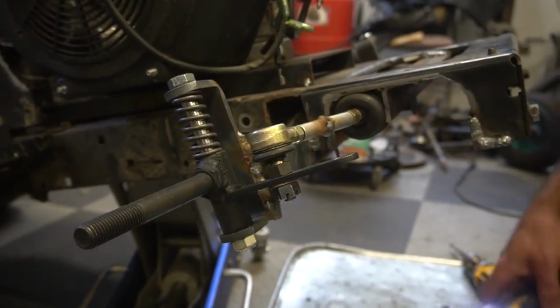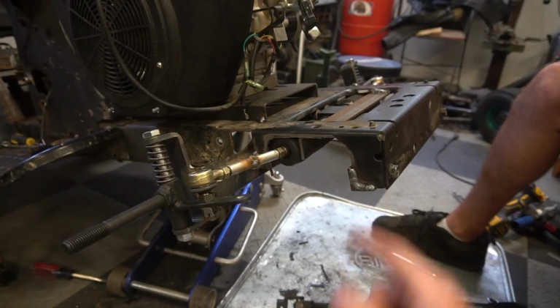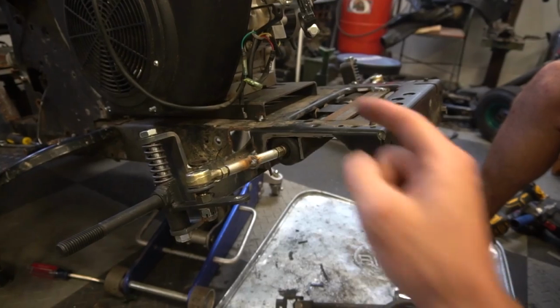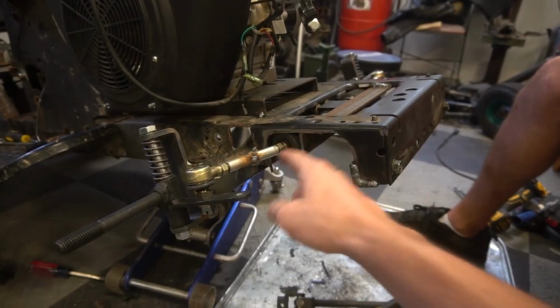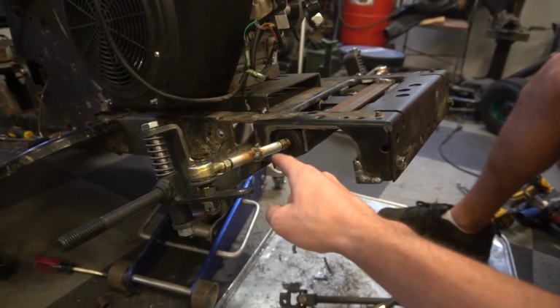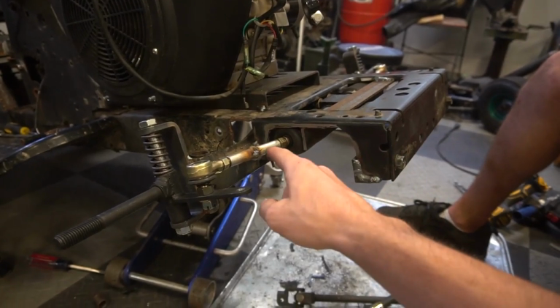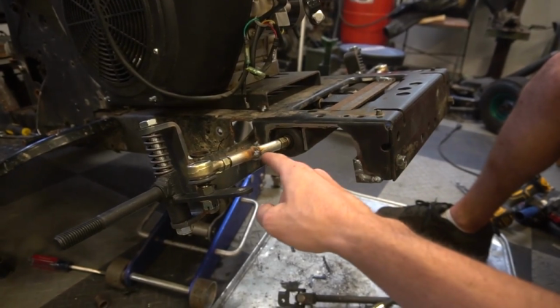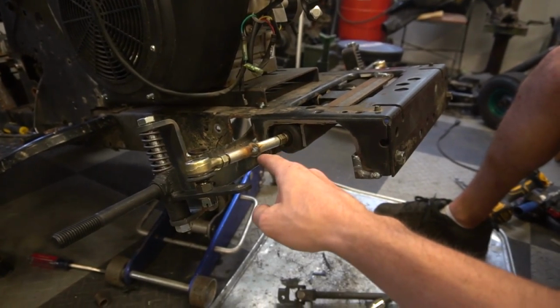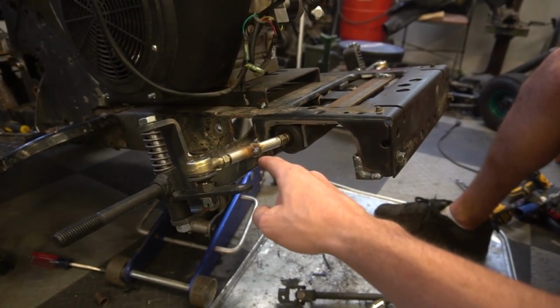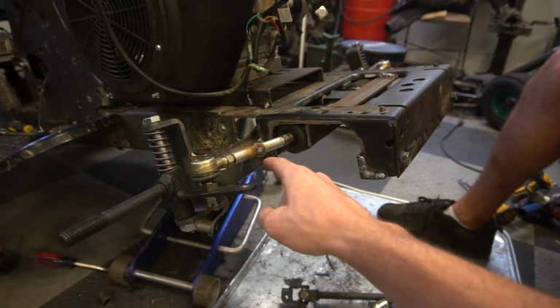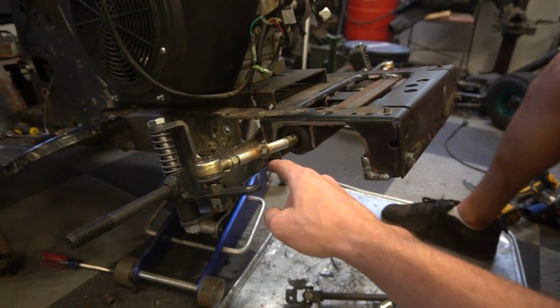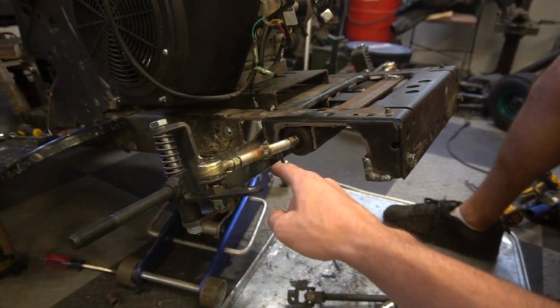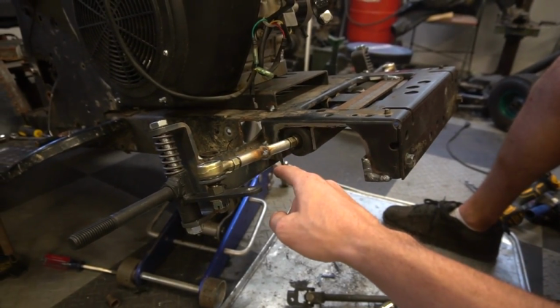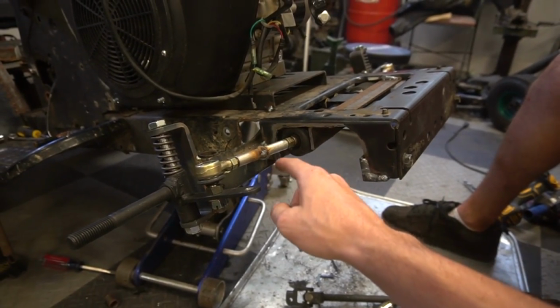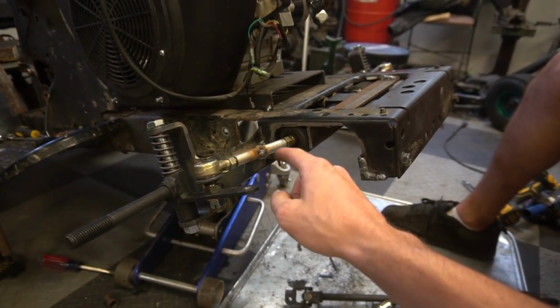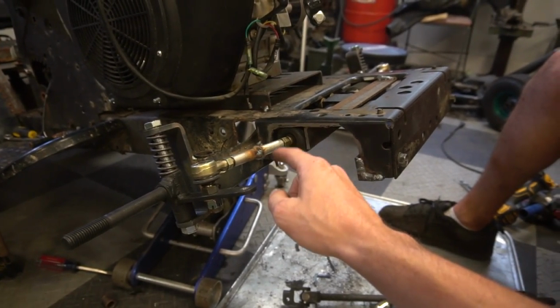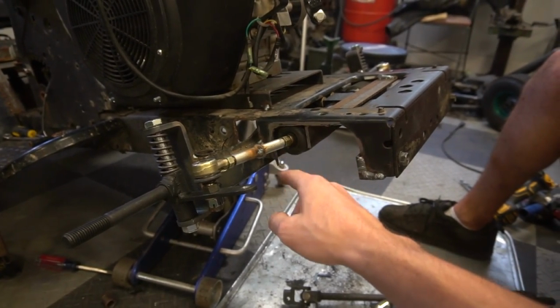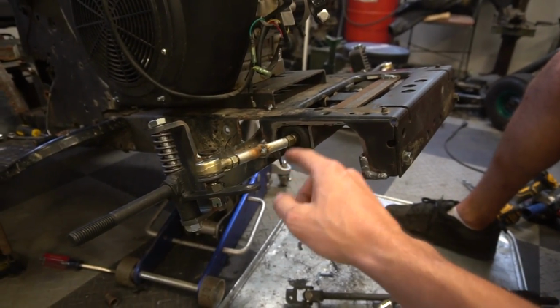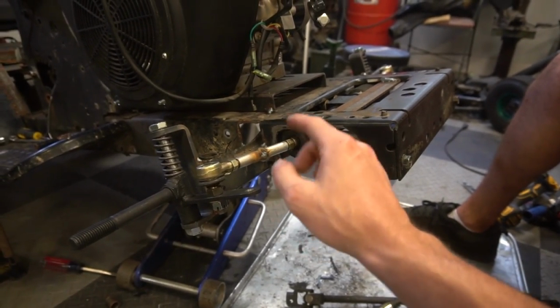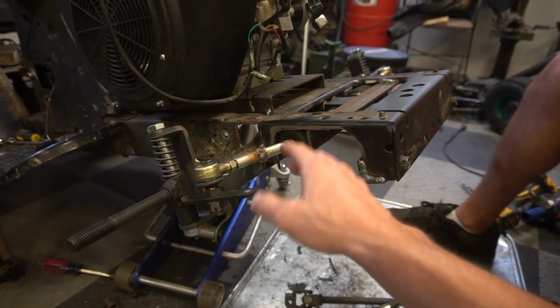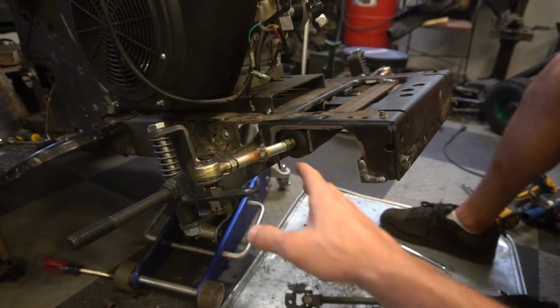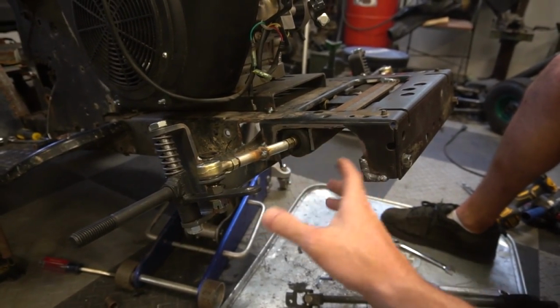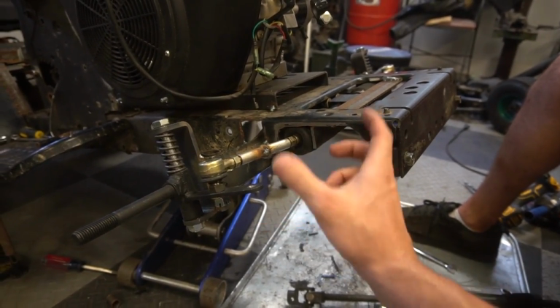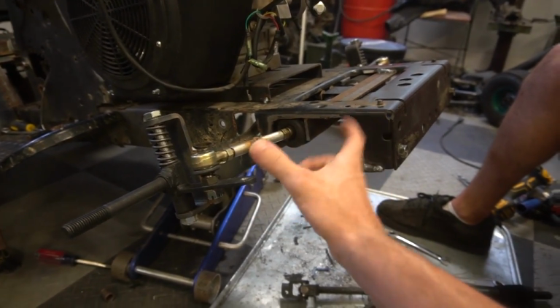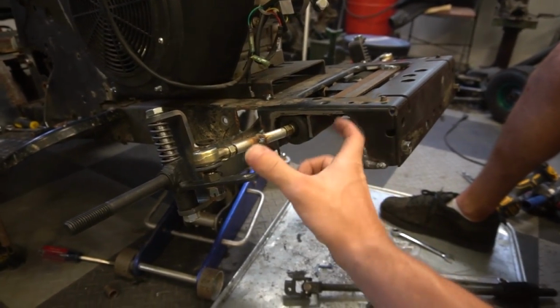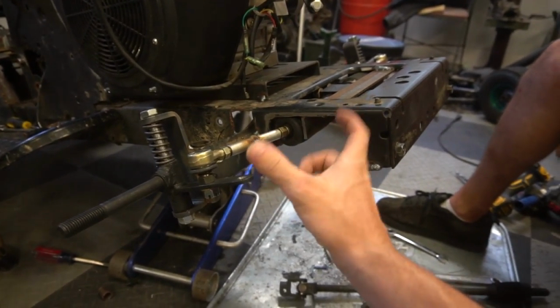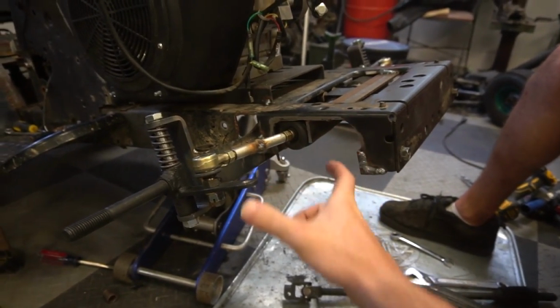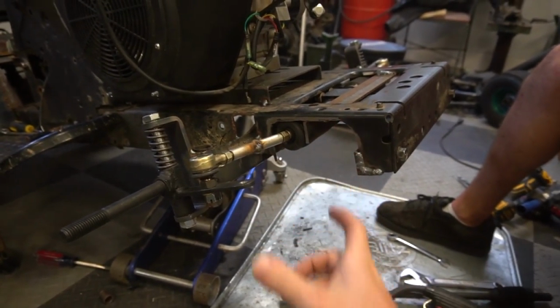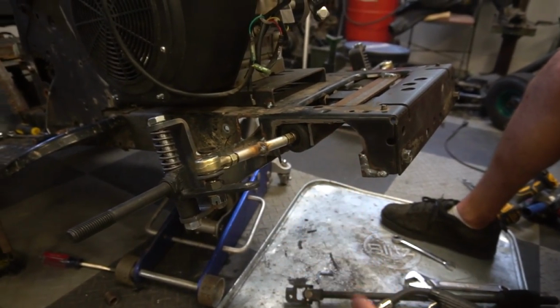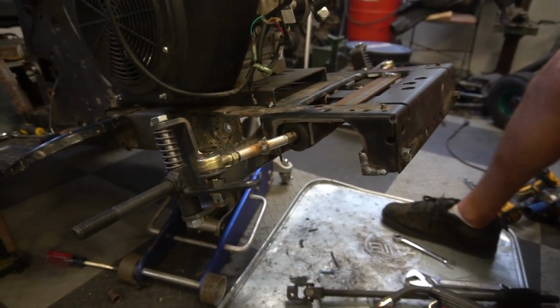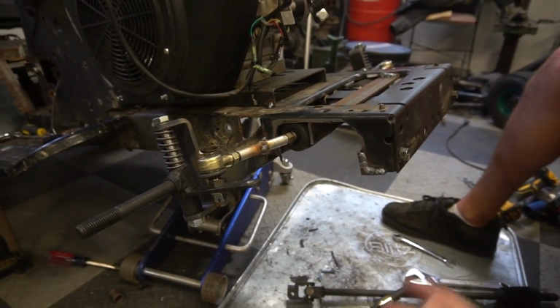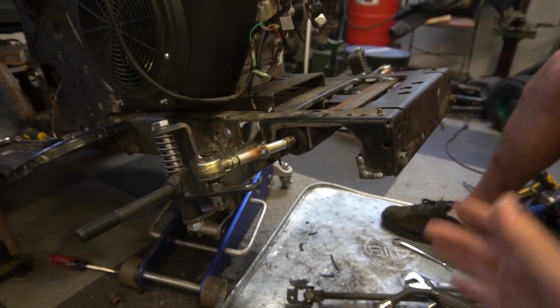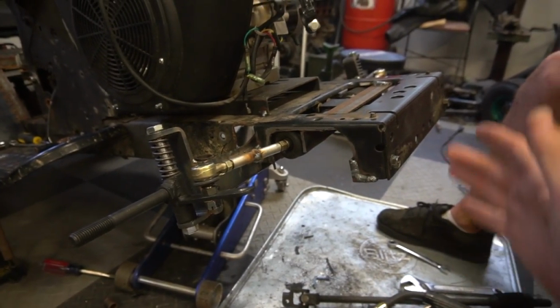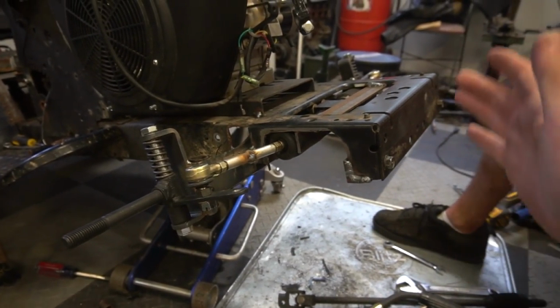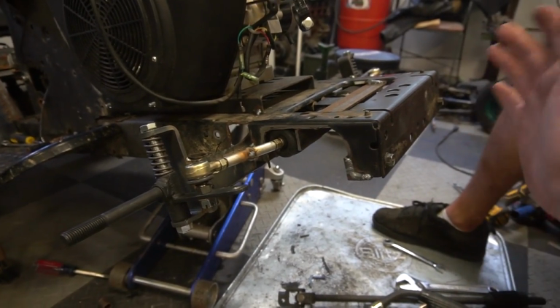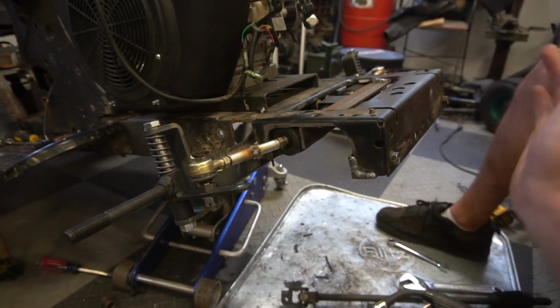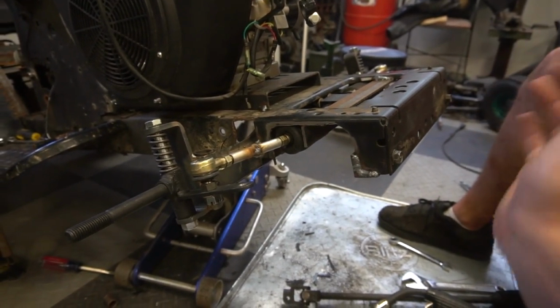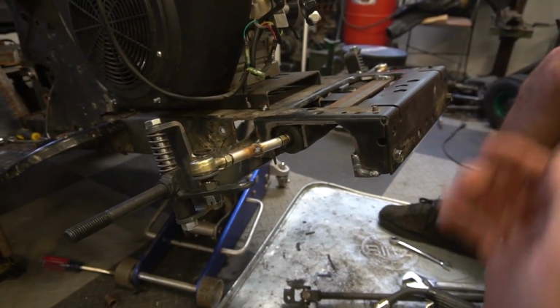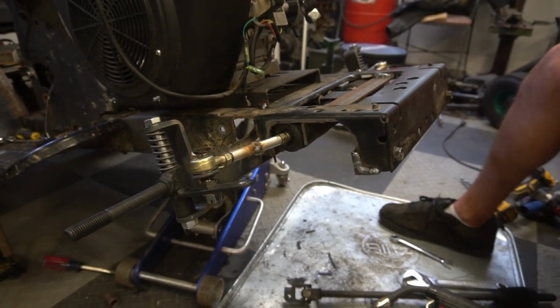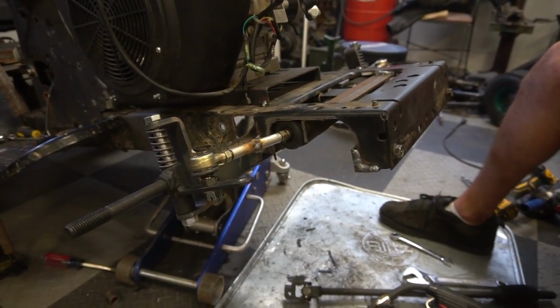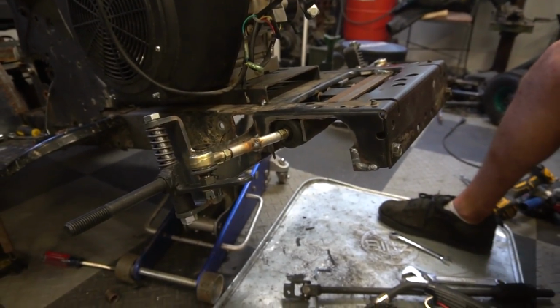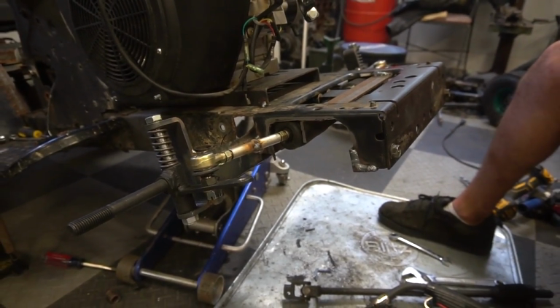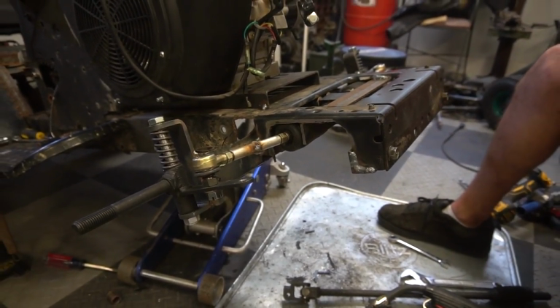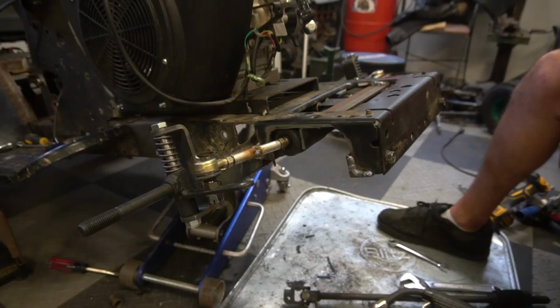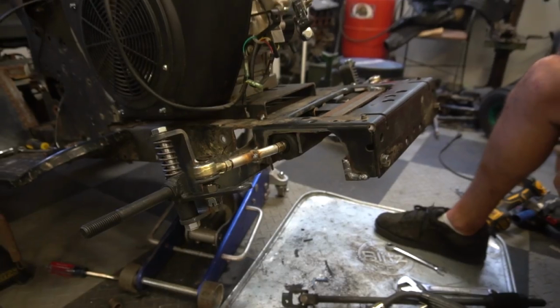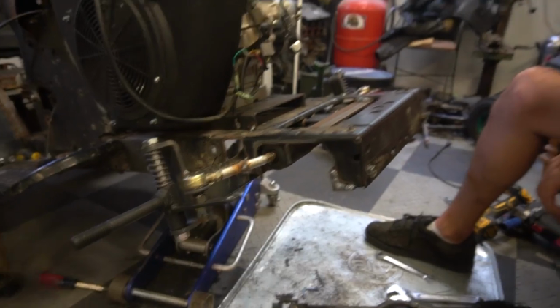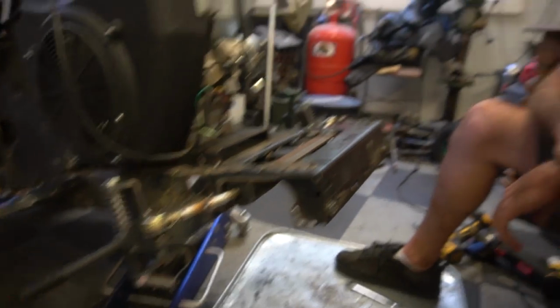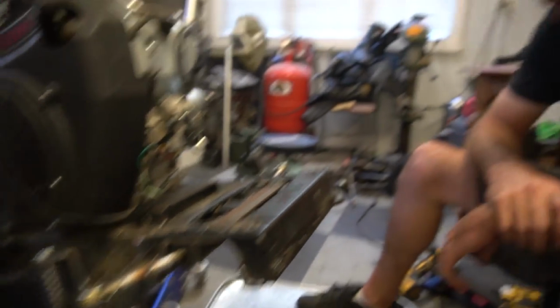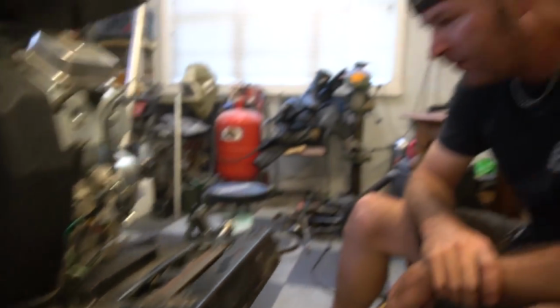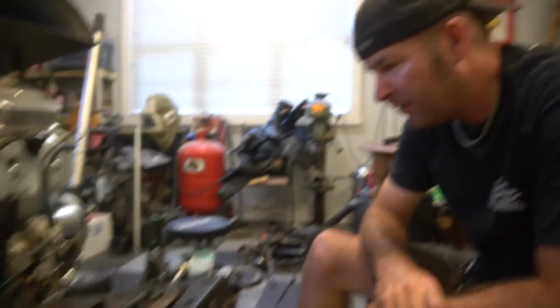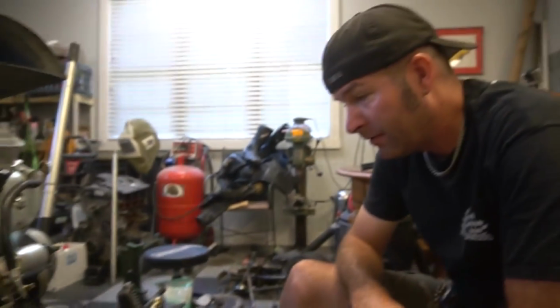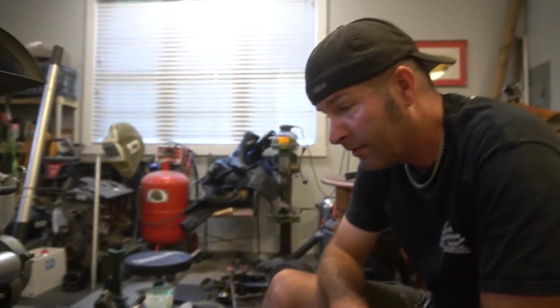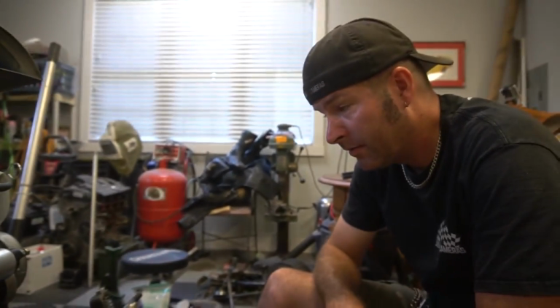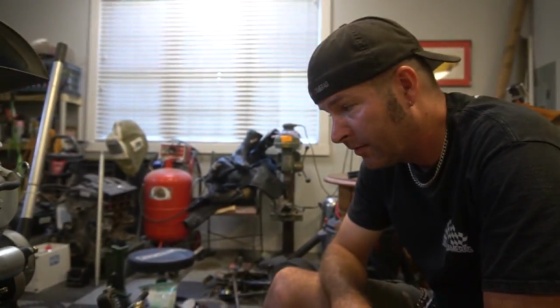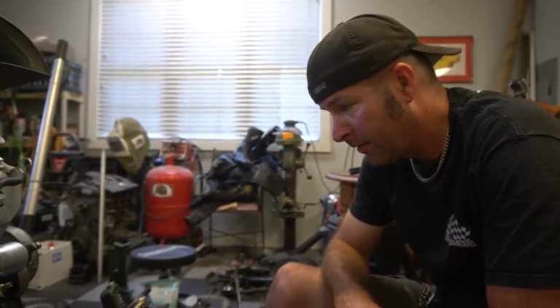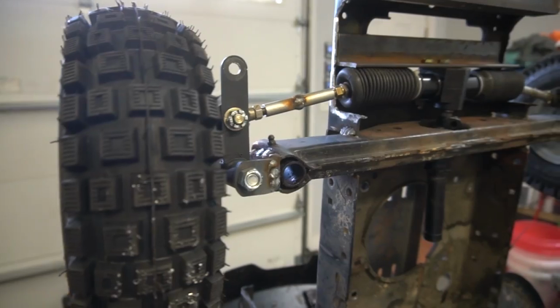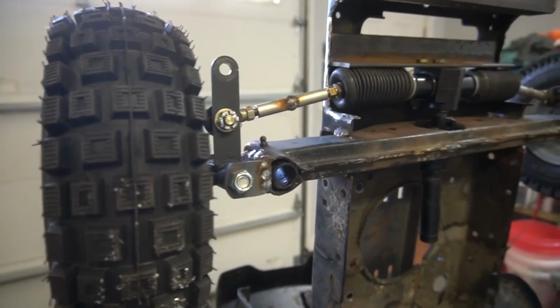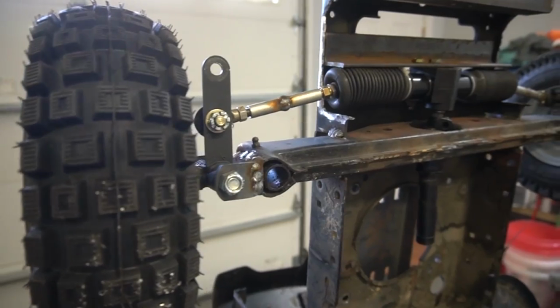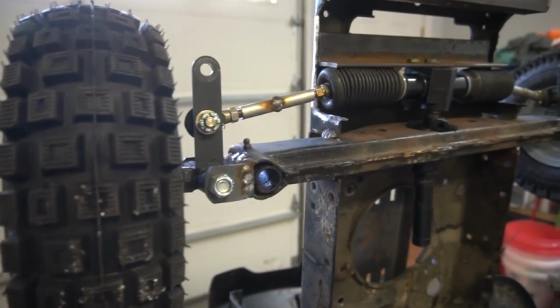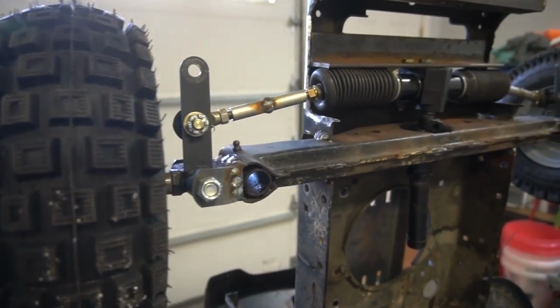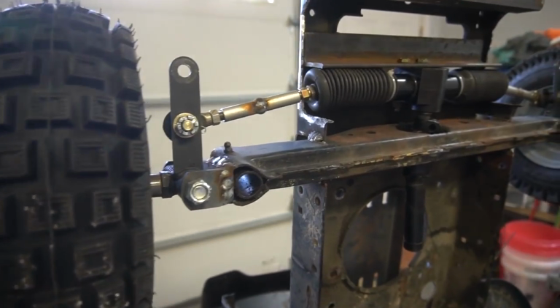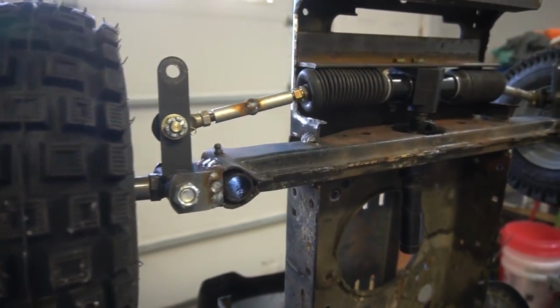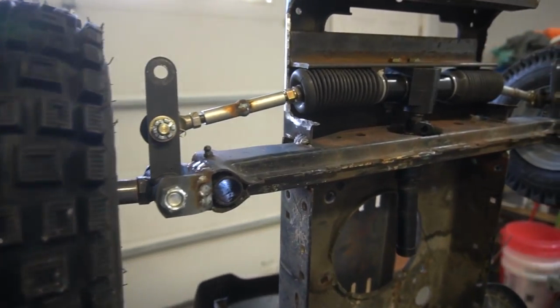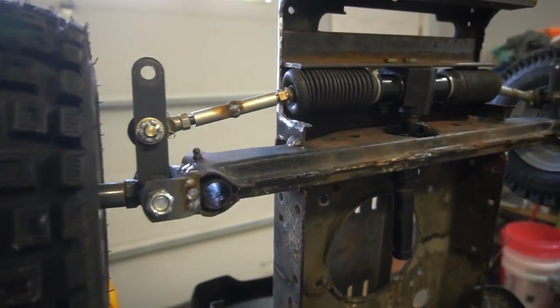We had to shorten these sleeves because they were too long. At stock length, we would have had crazy toe-out, so we had to shorten it. All right, on to steering.